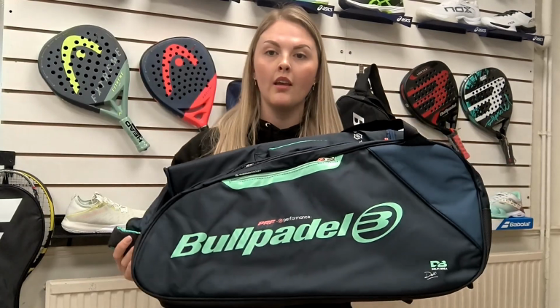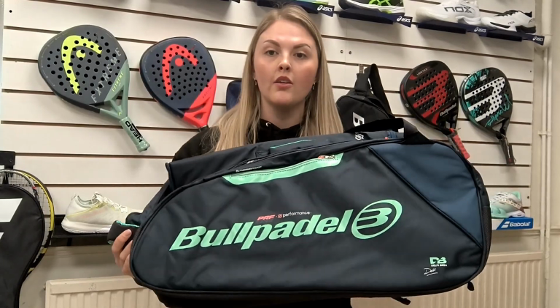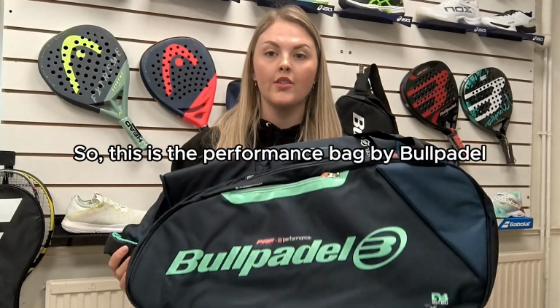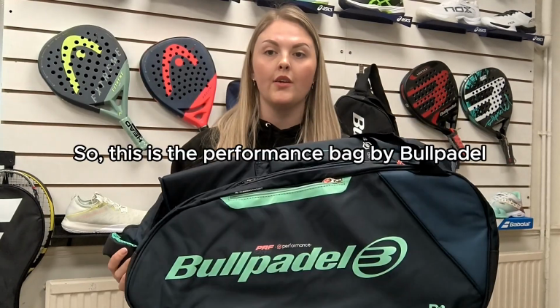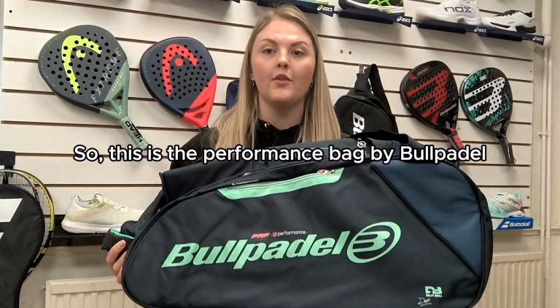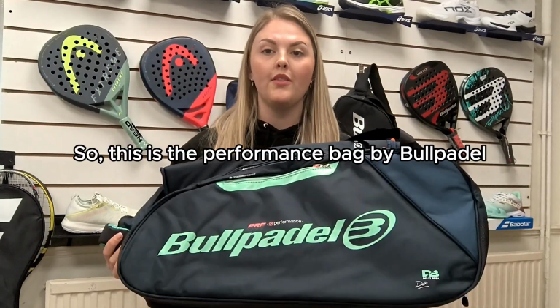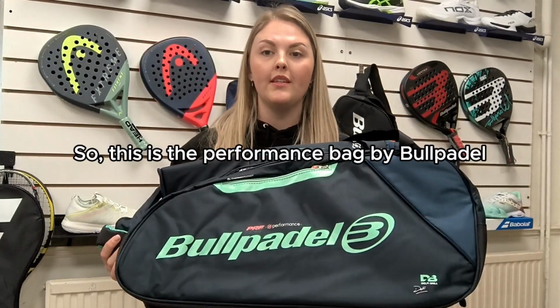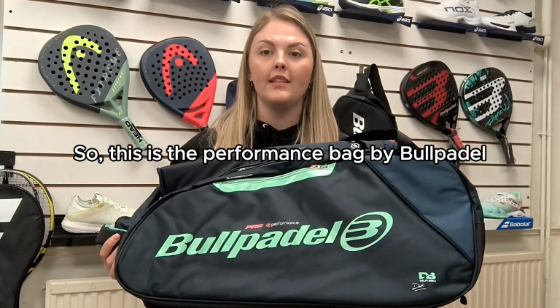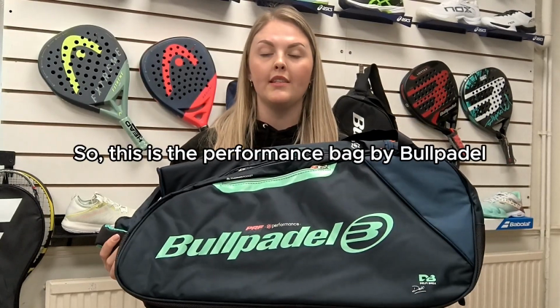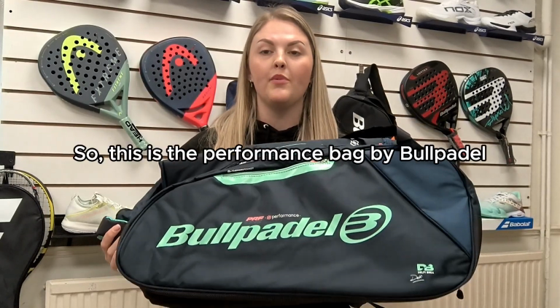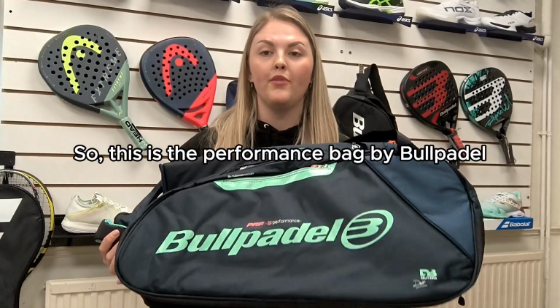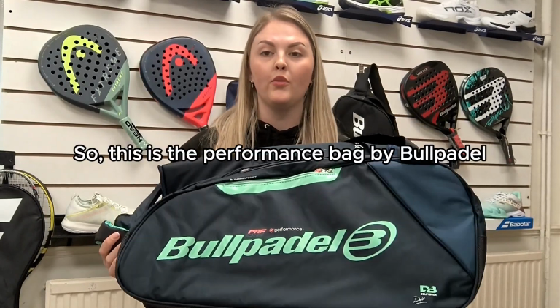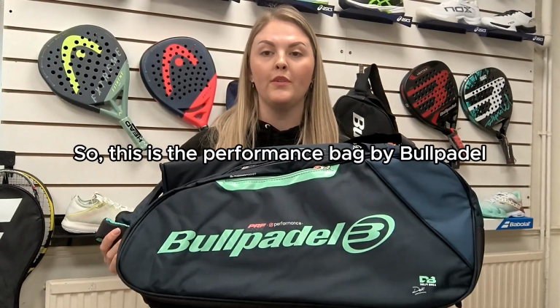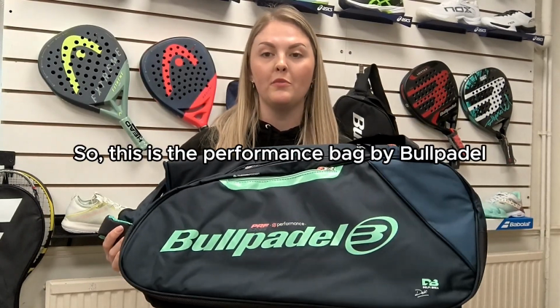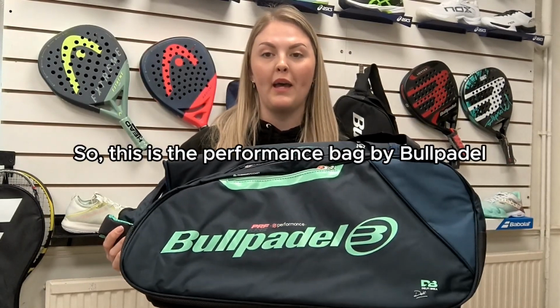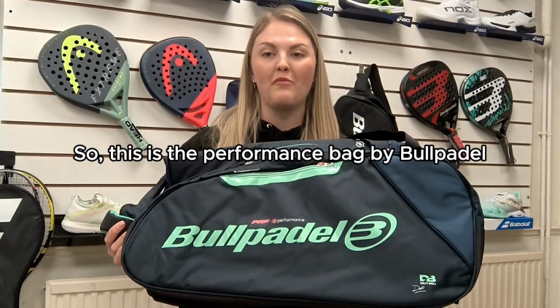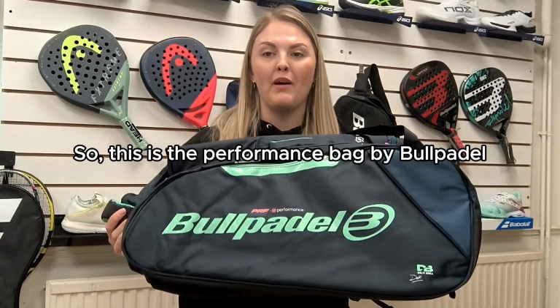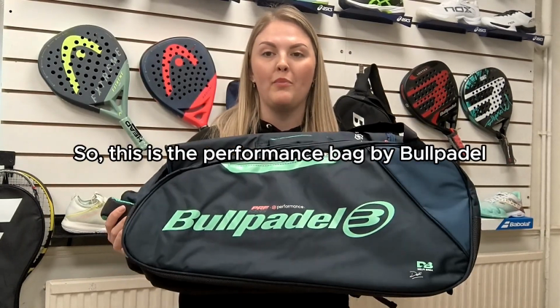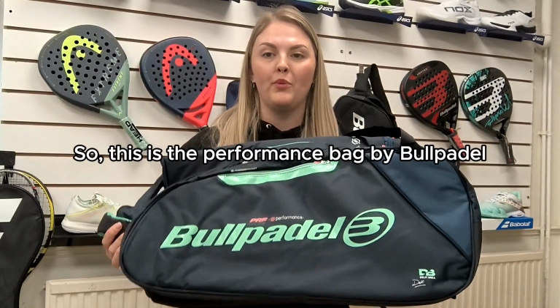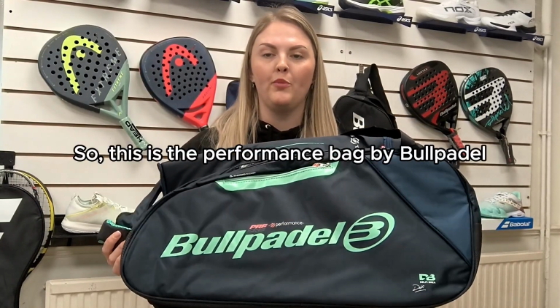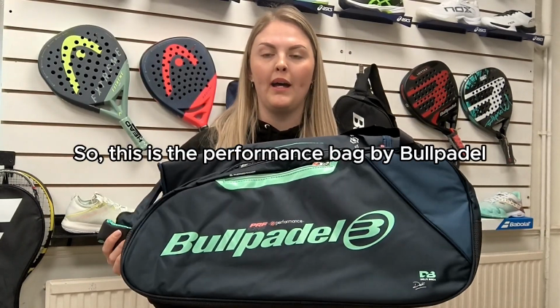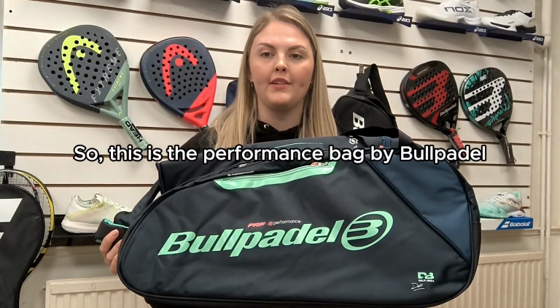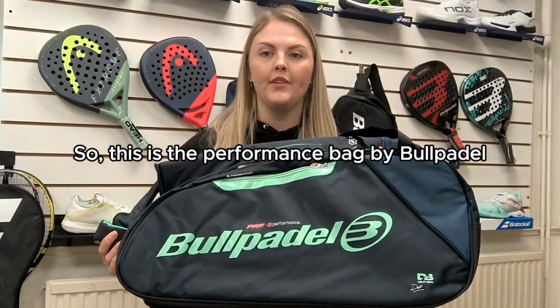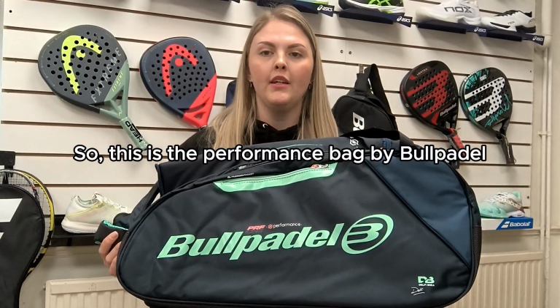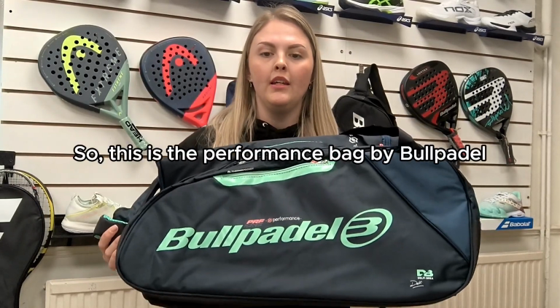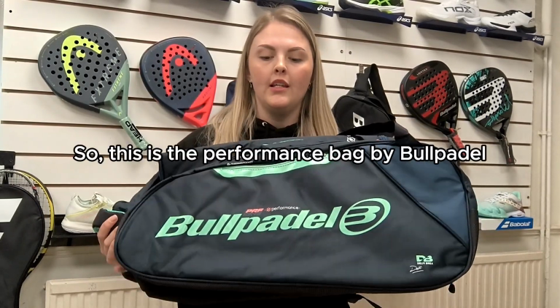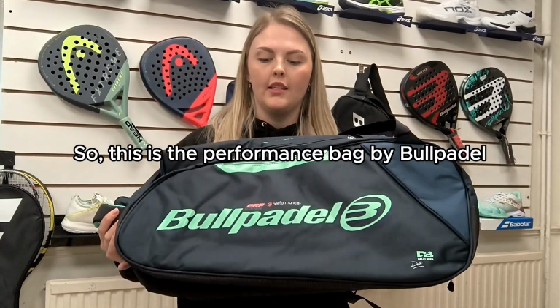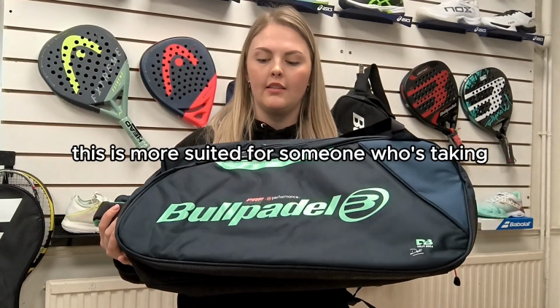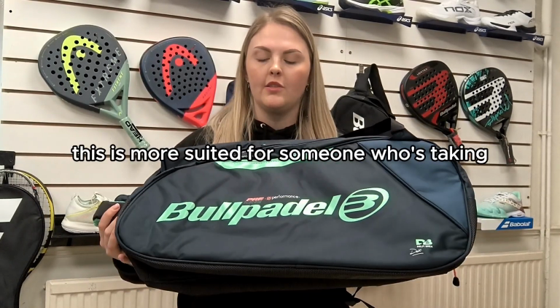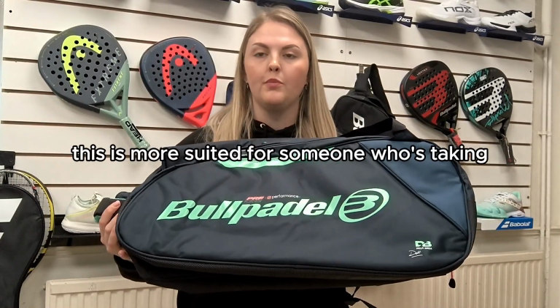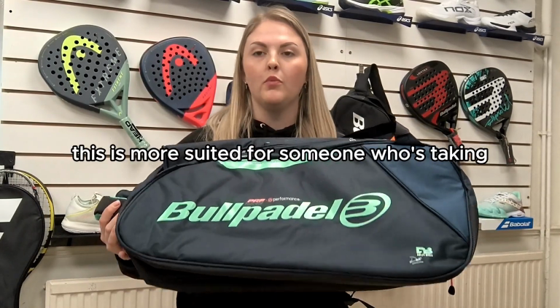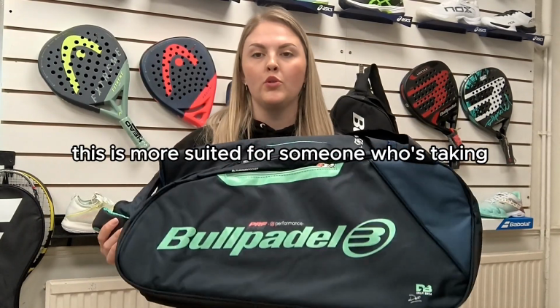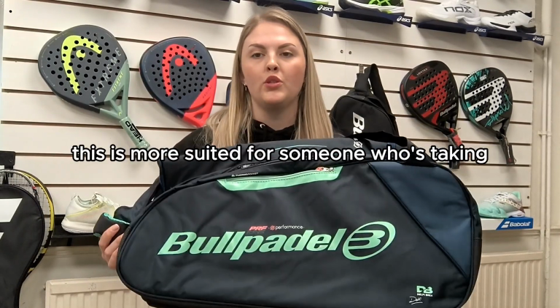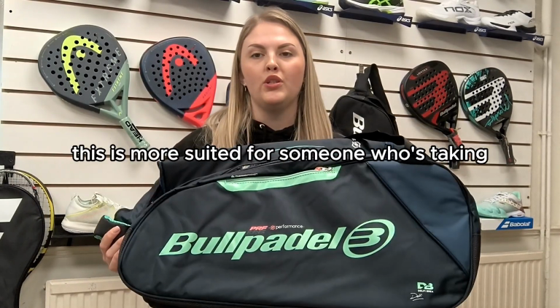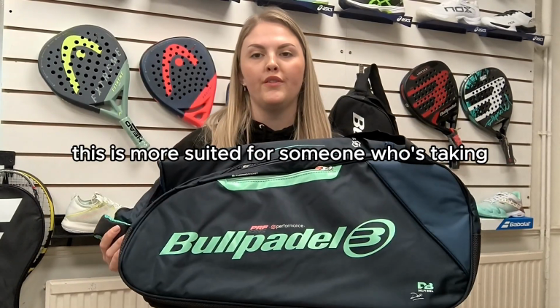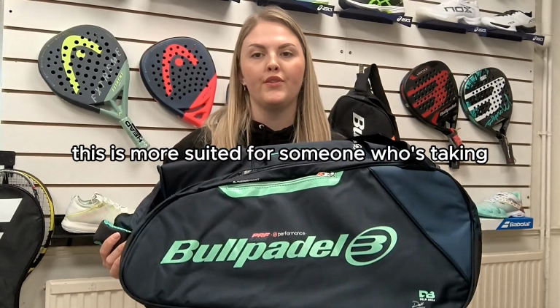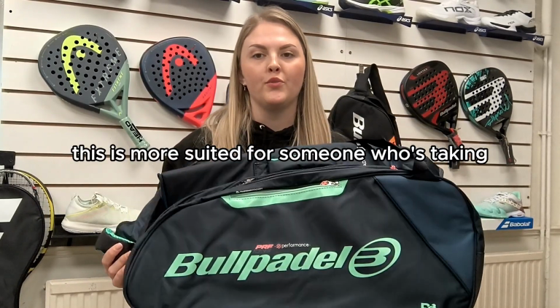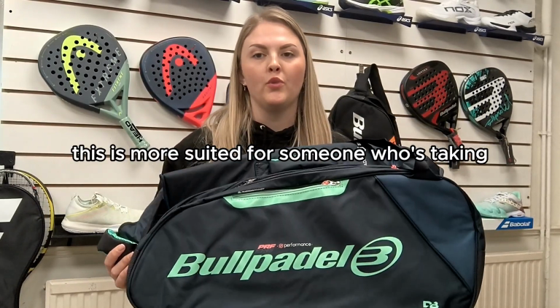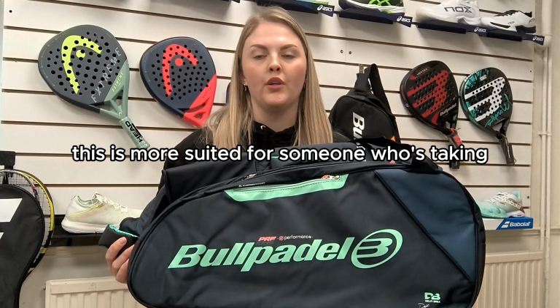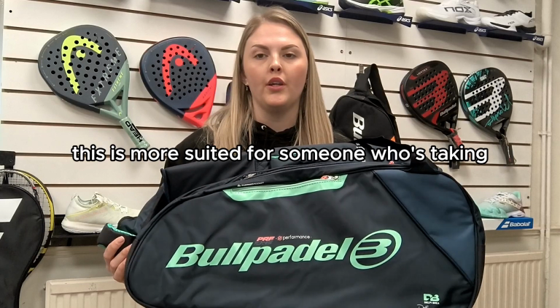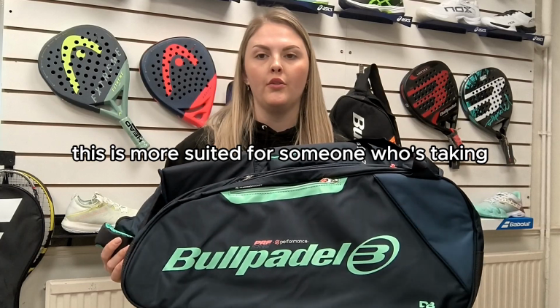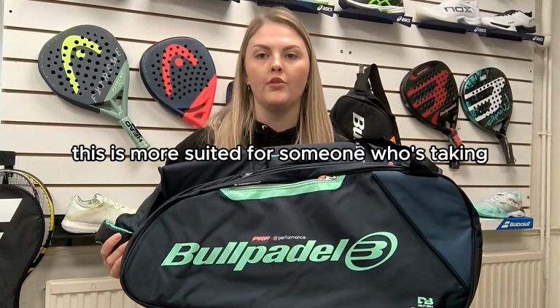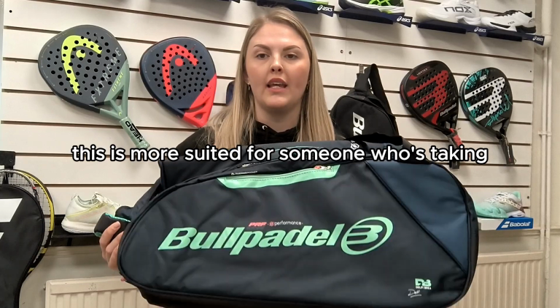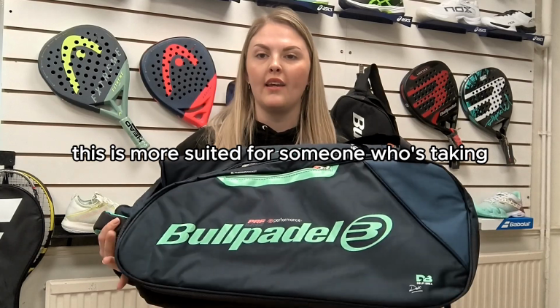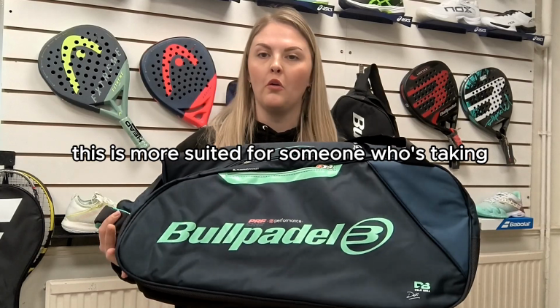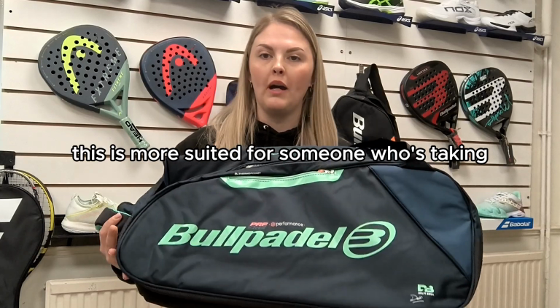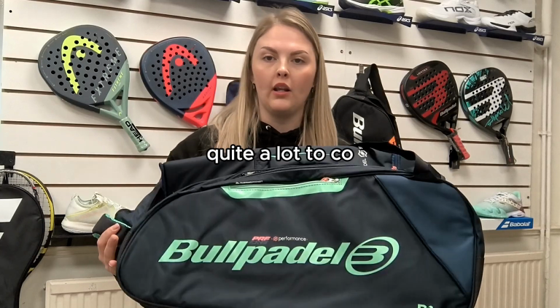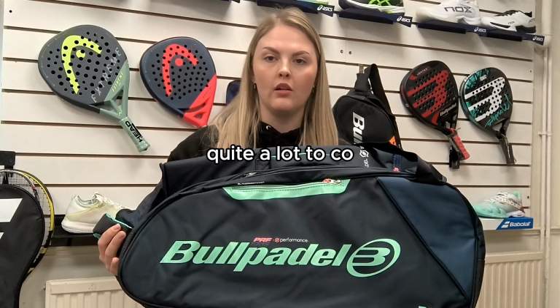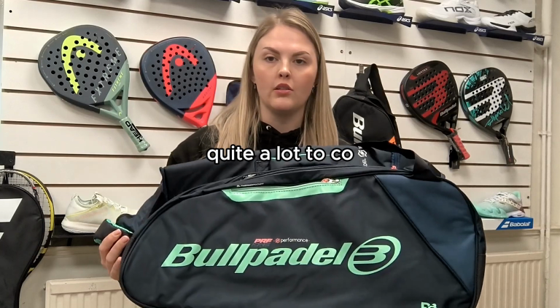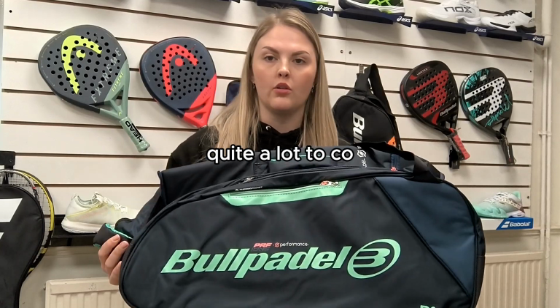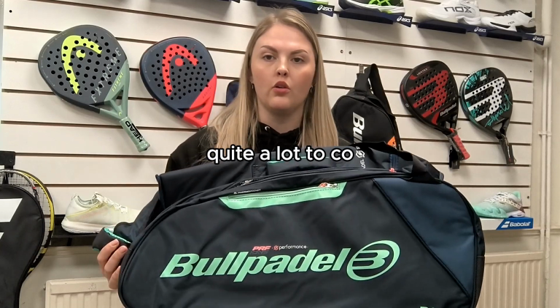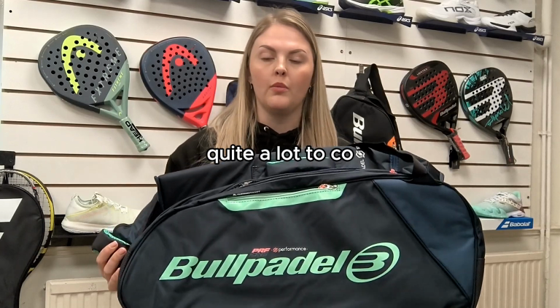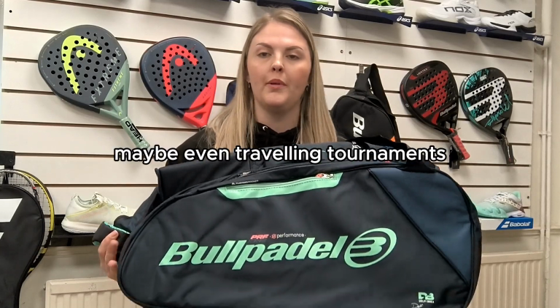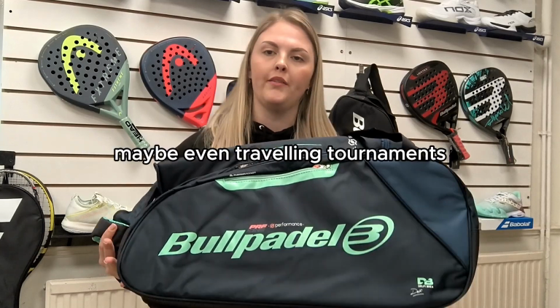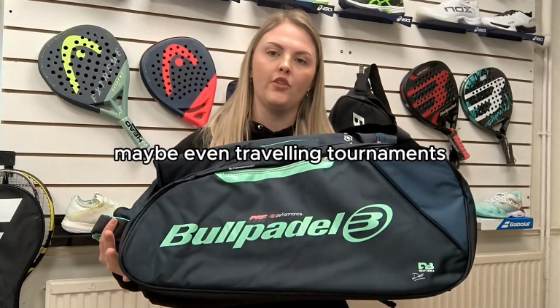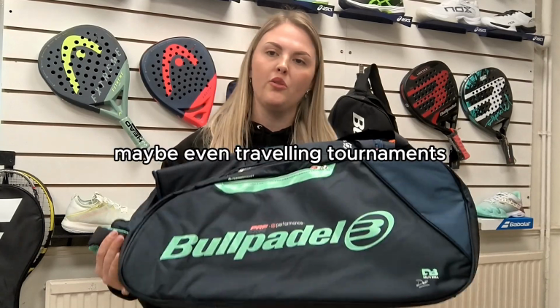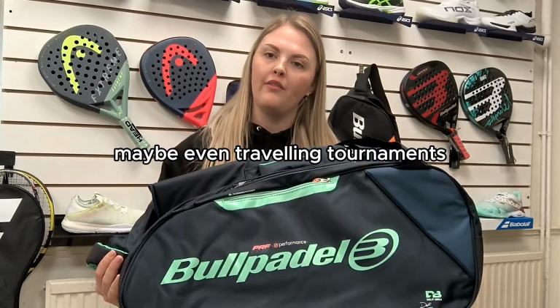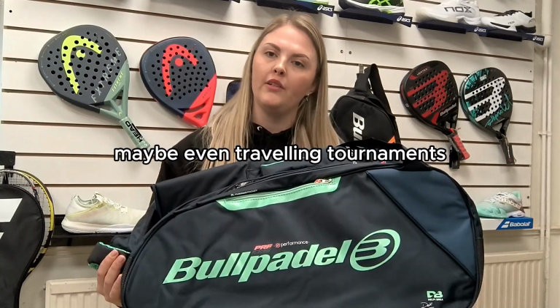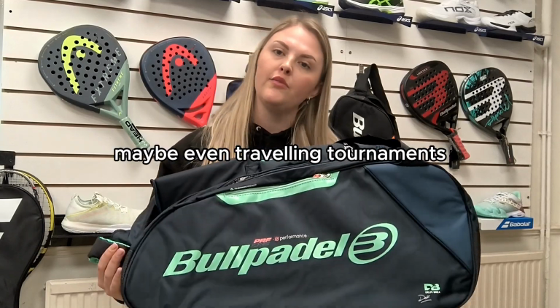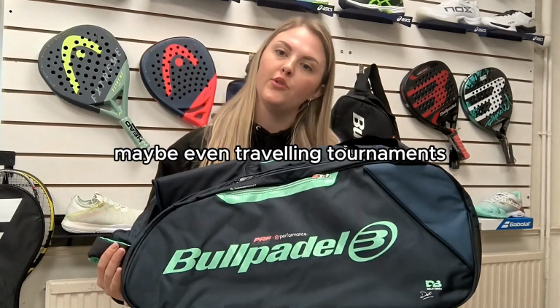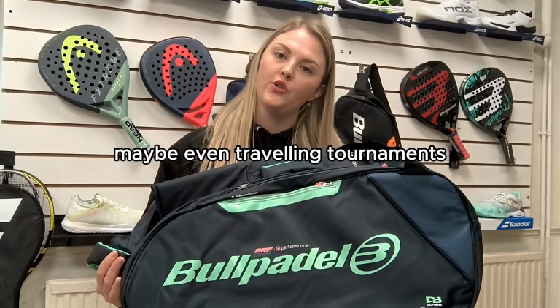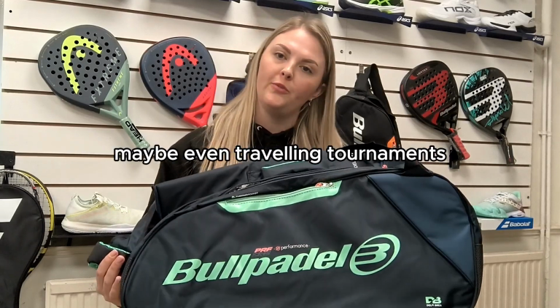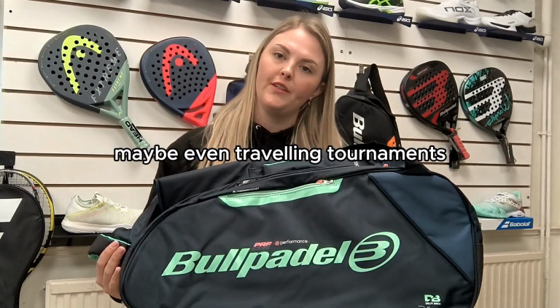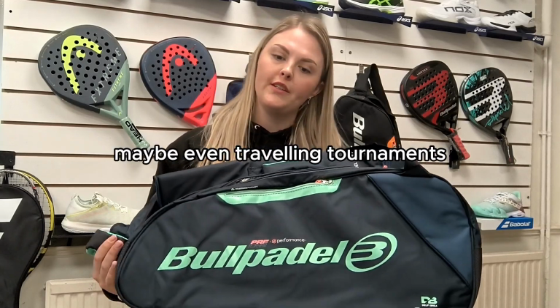This is the performance bag by Bullpadel. This is more suited for someone who's taking quite a lot of the court, maybe even travelling with tournaments.